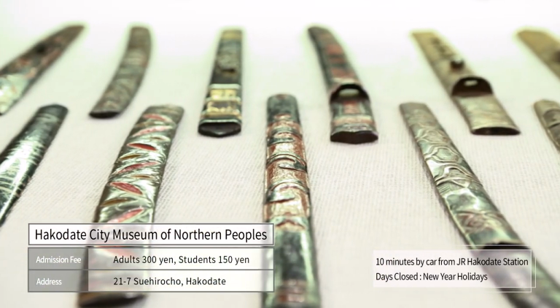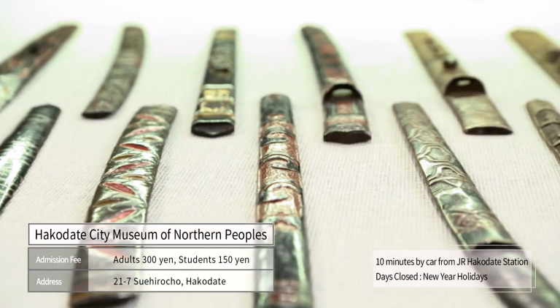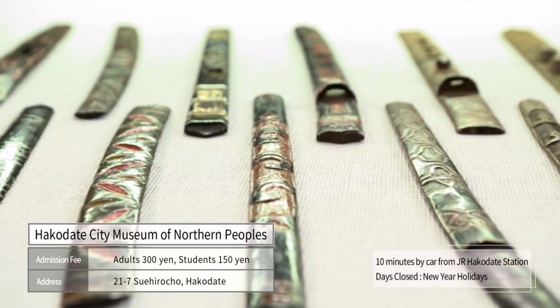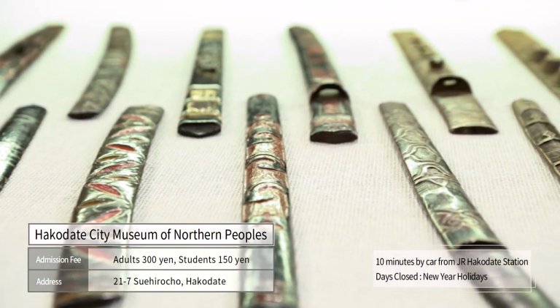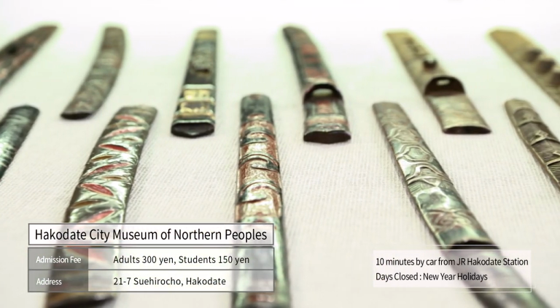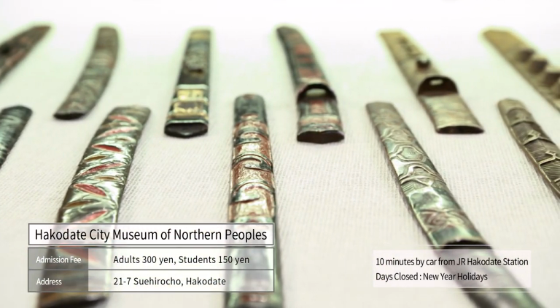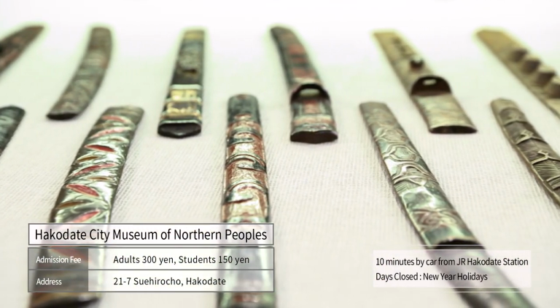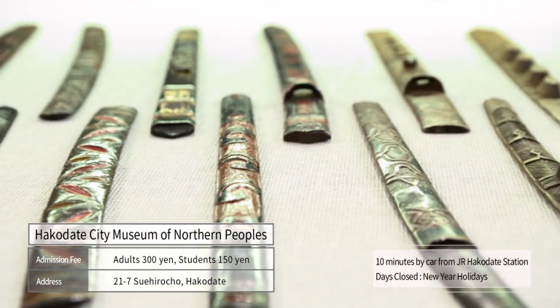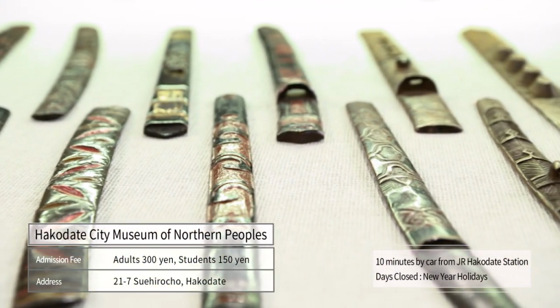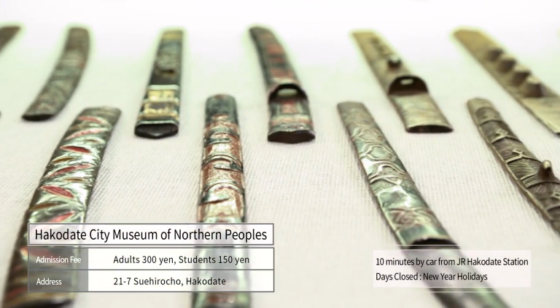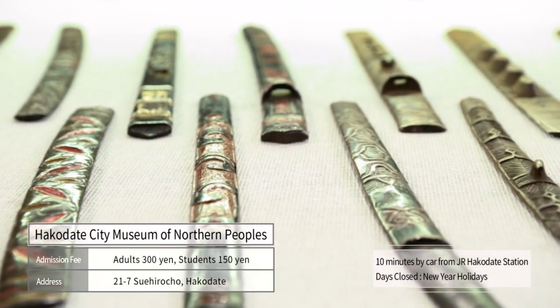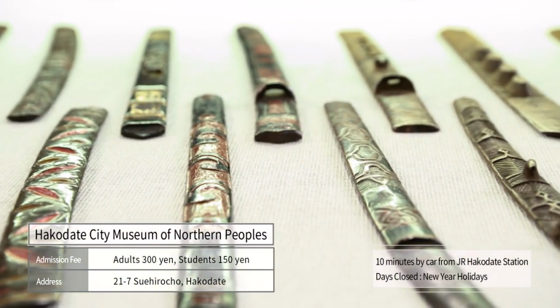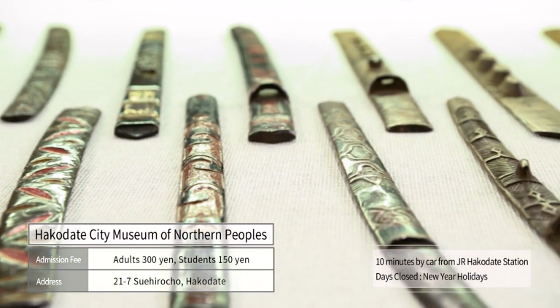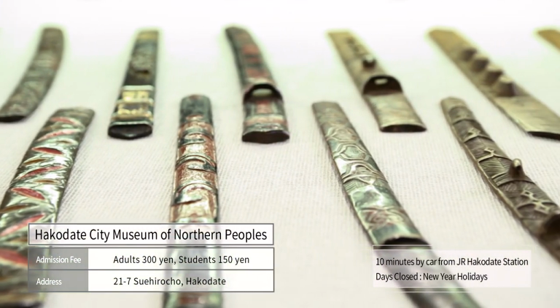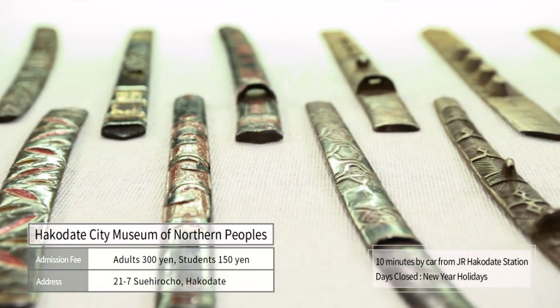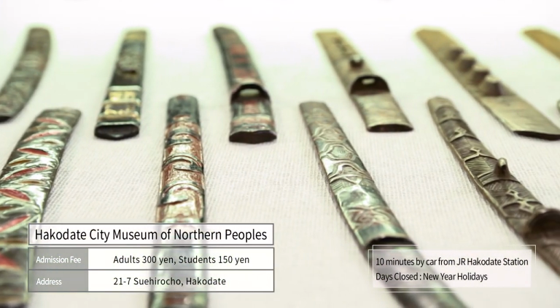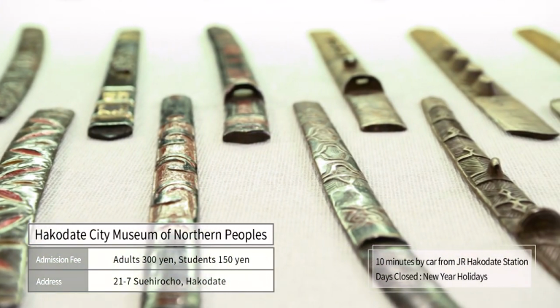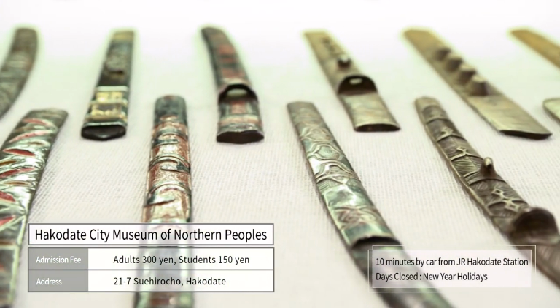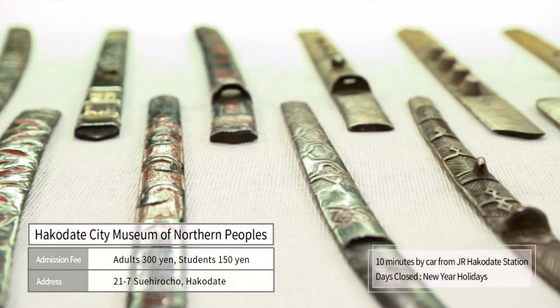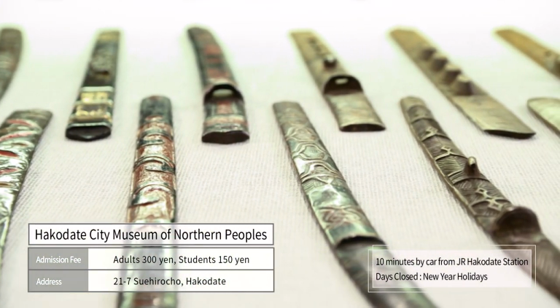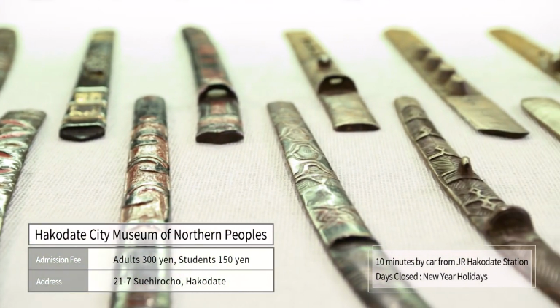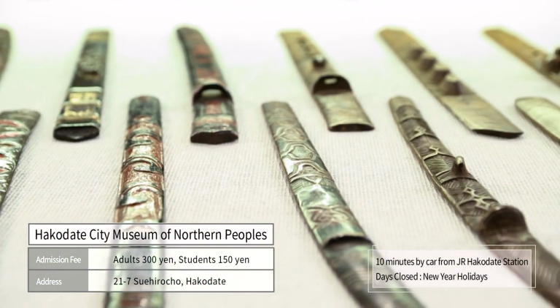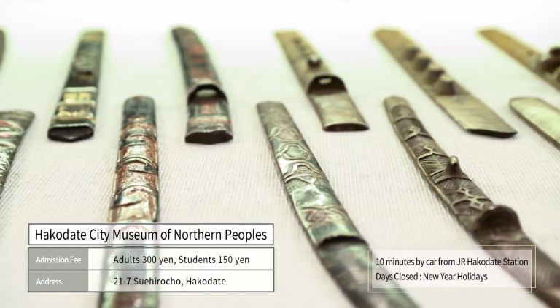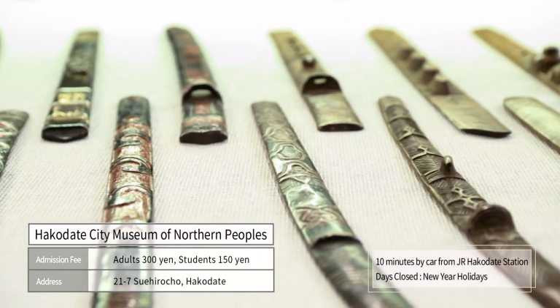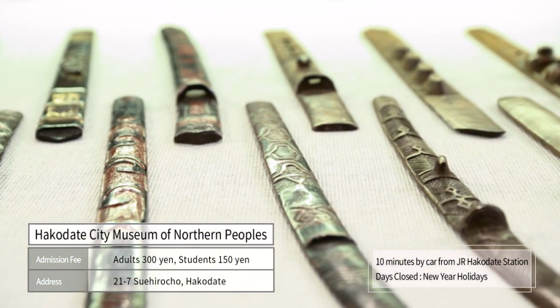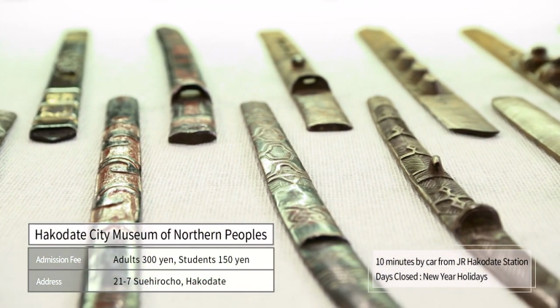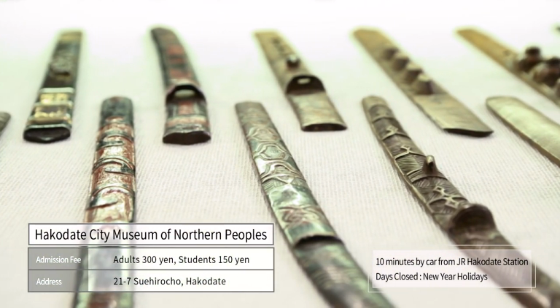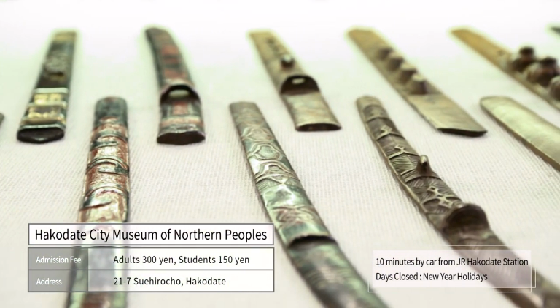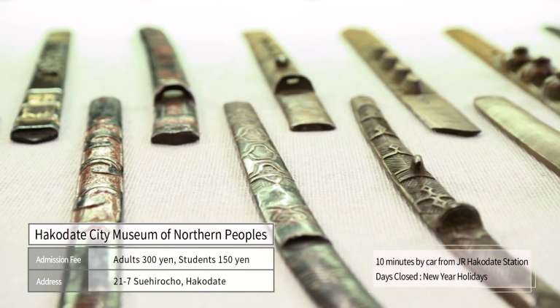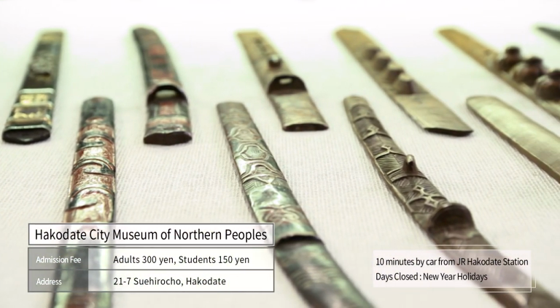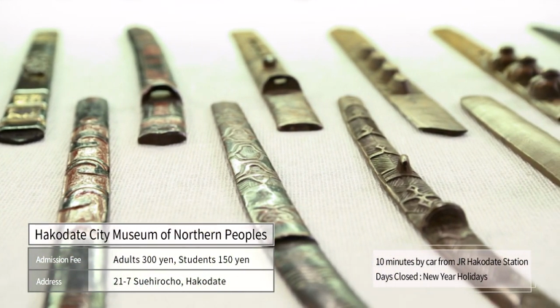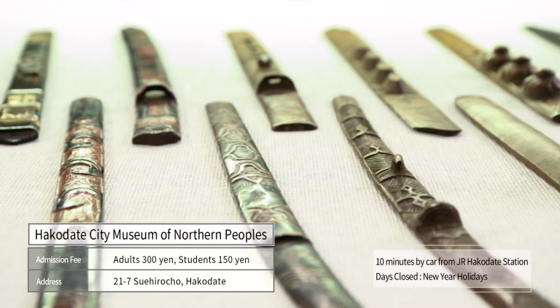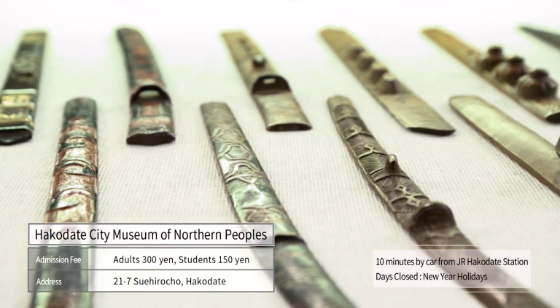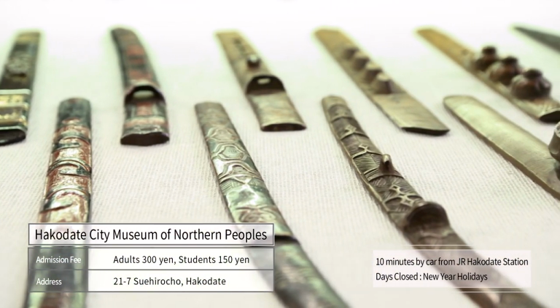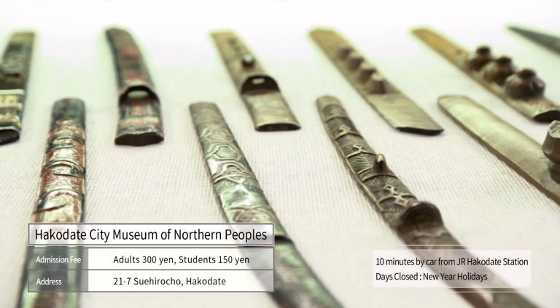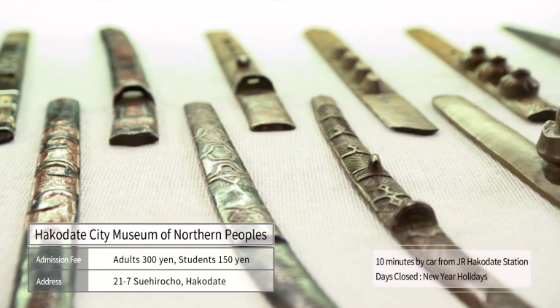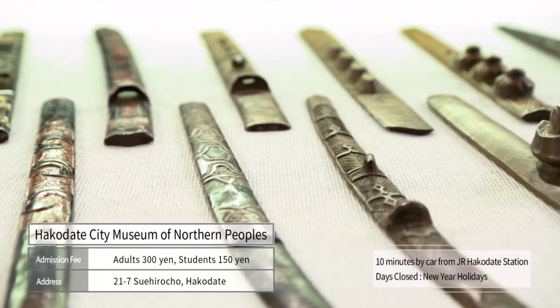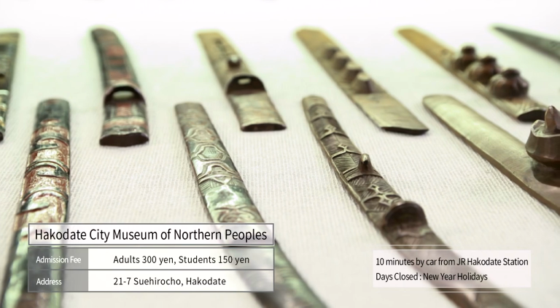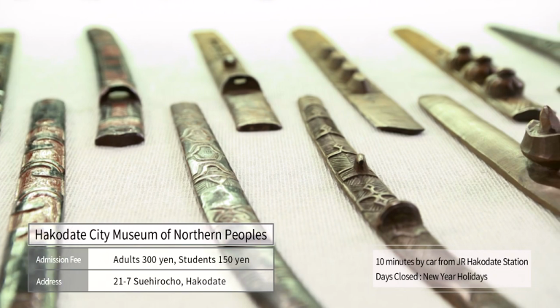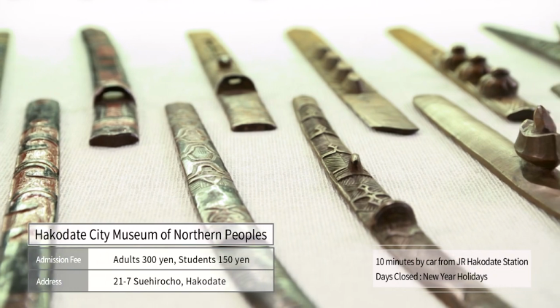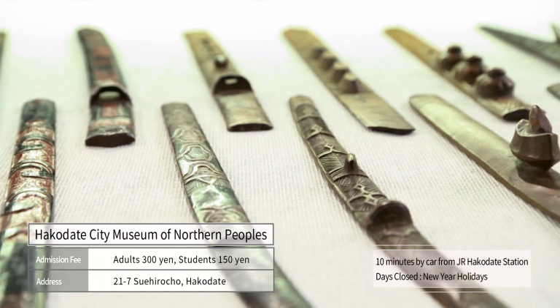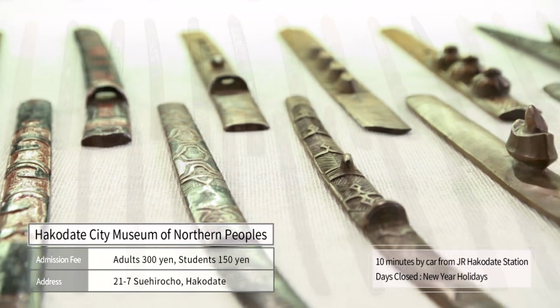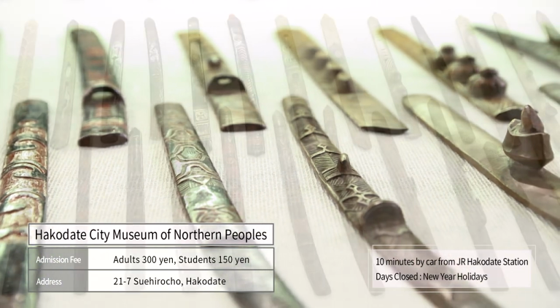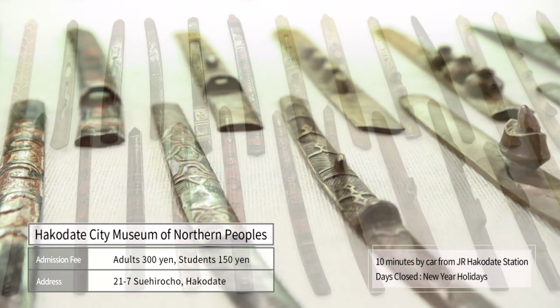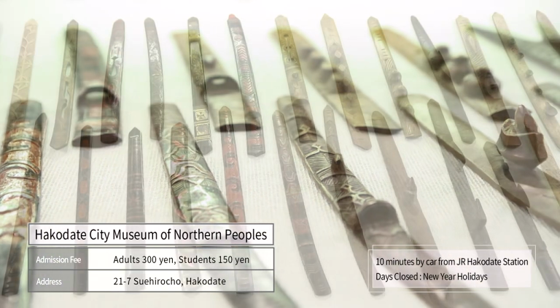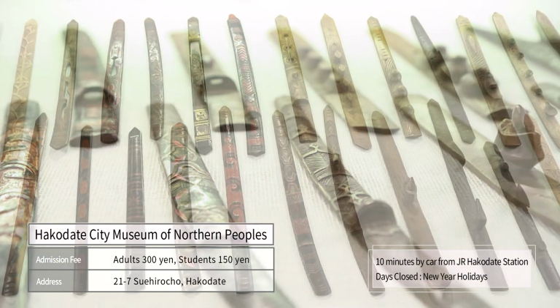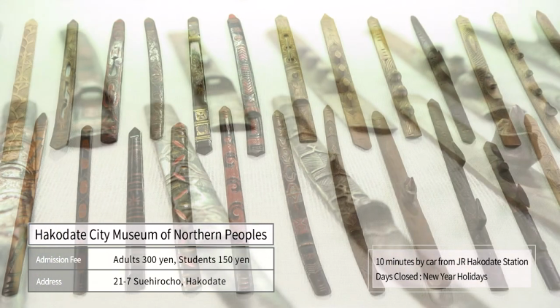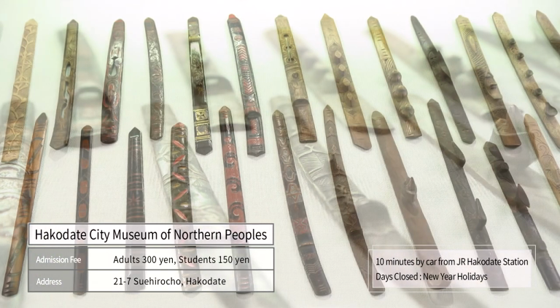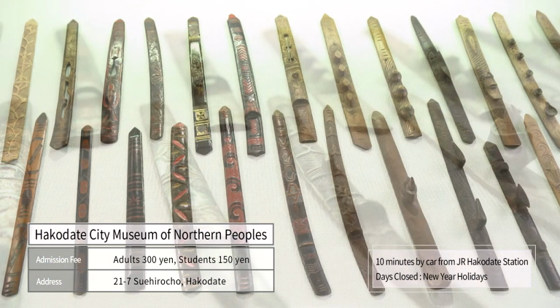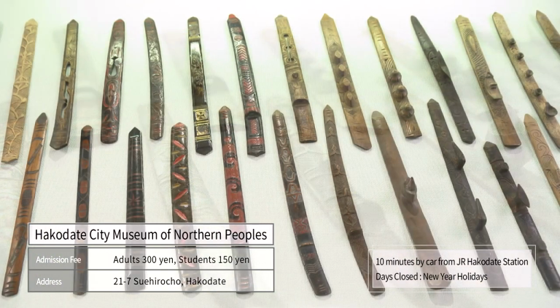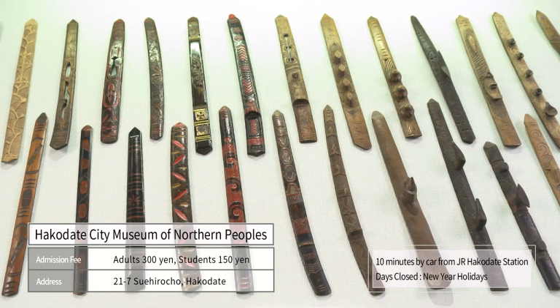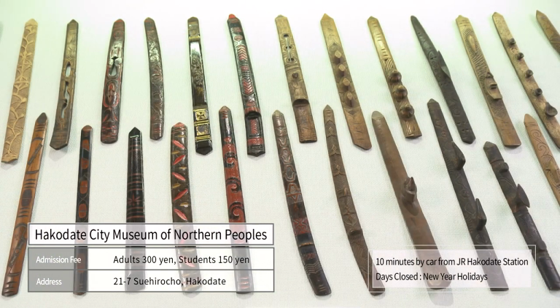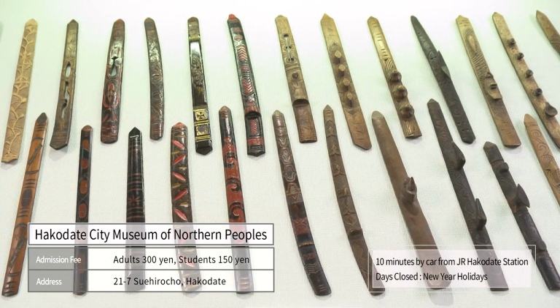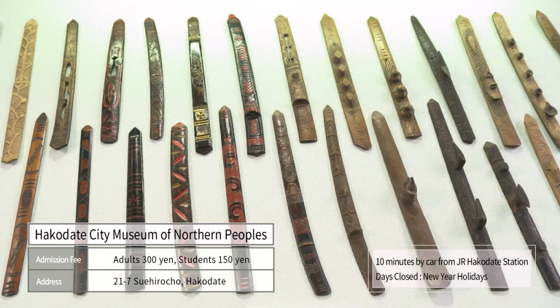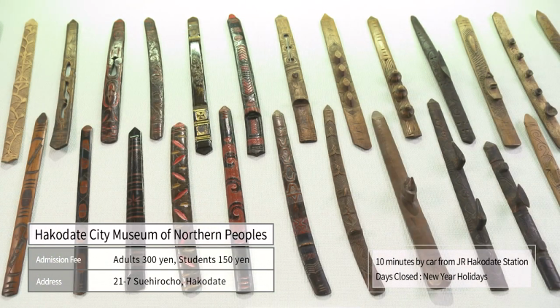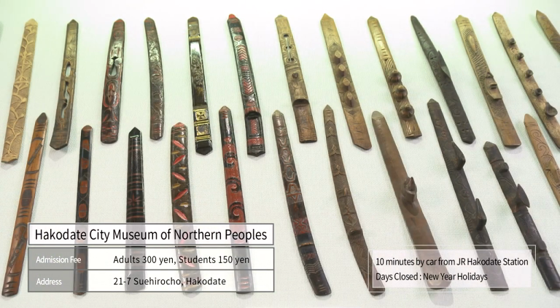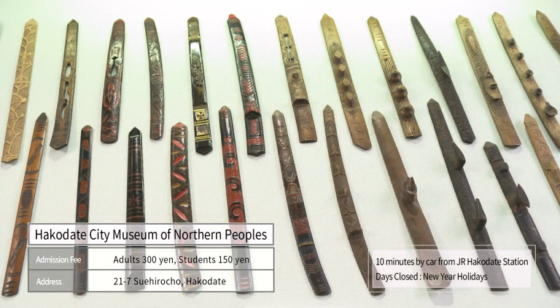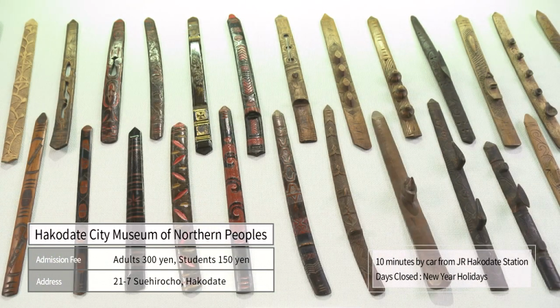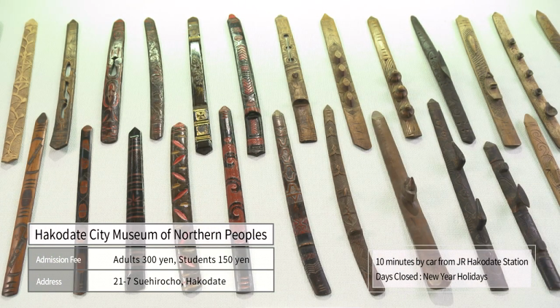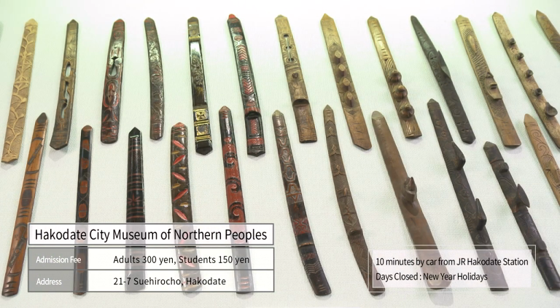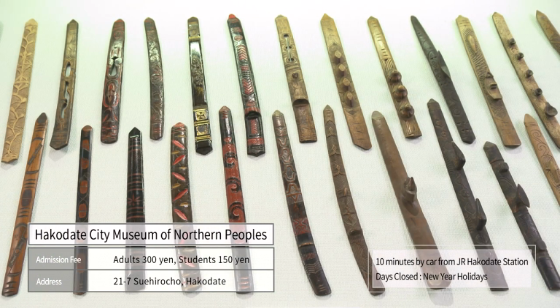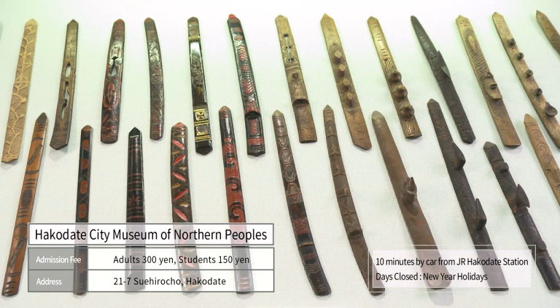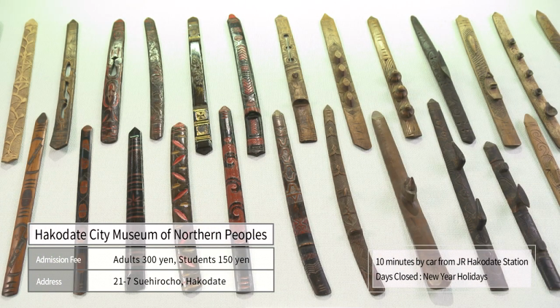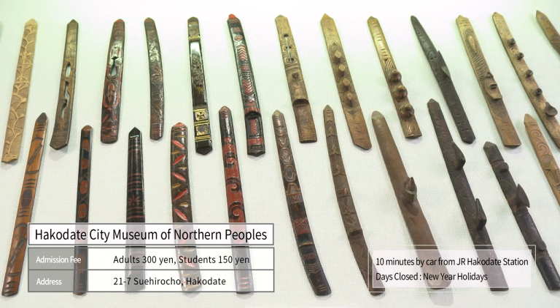Visitors can see the traditional wisdom and culture of the northern peoples who lived in the harsh nature here.